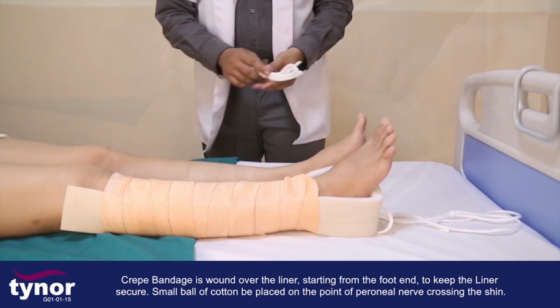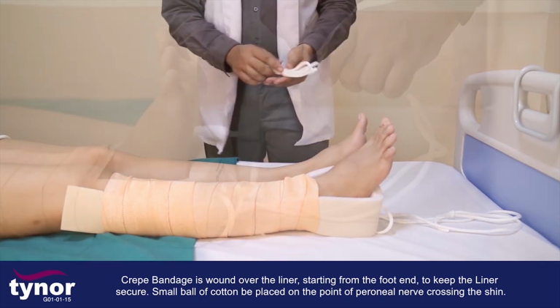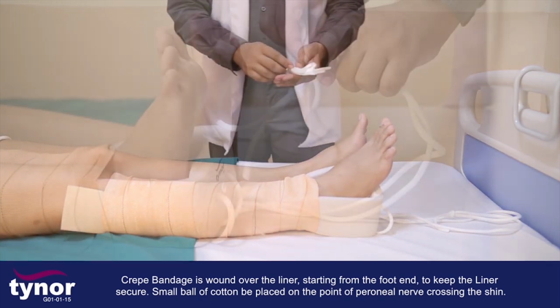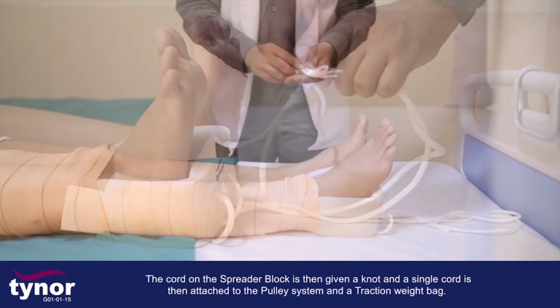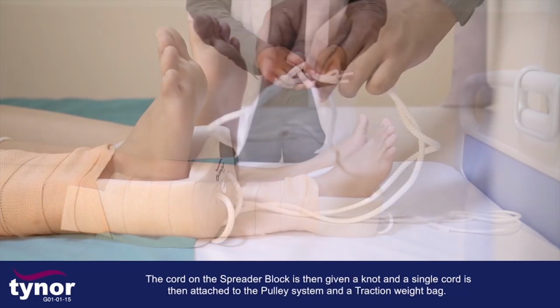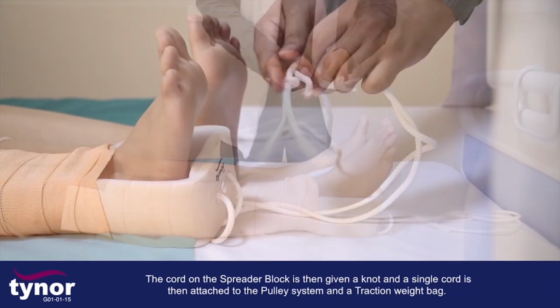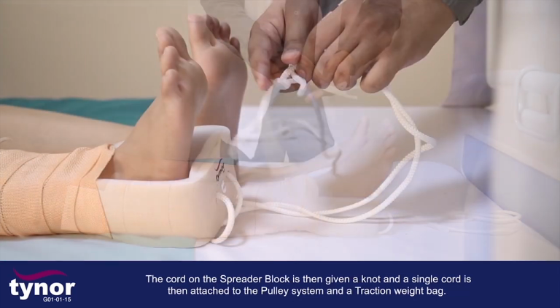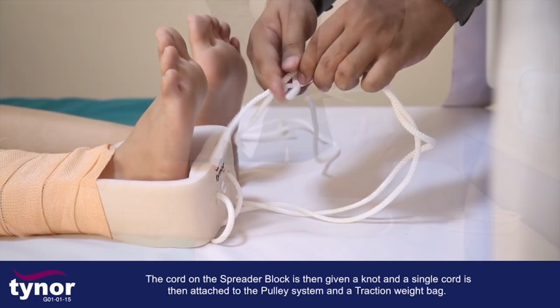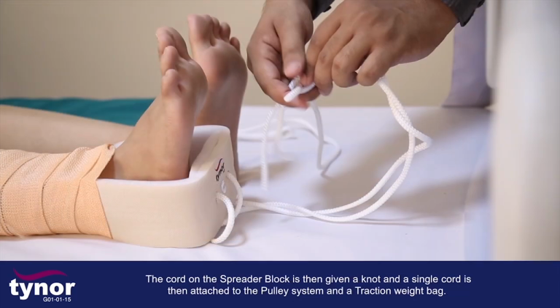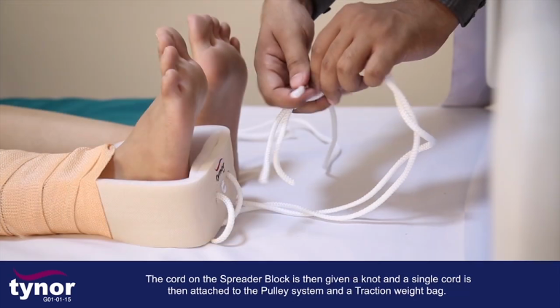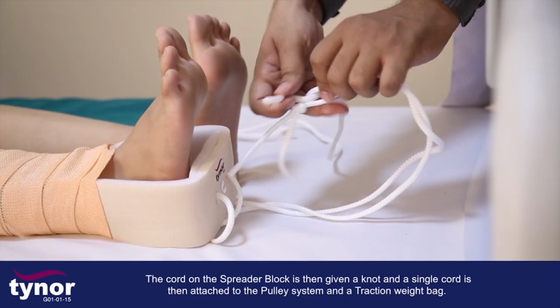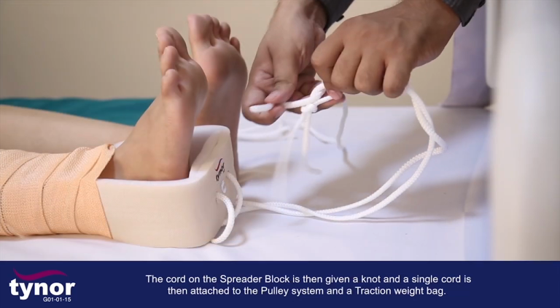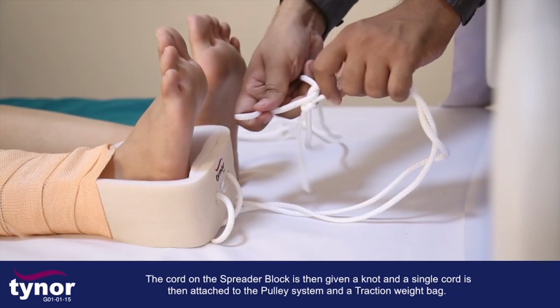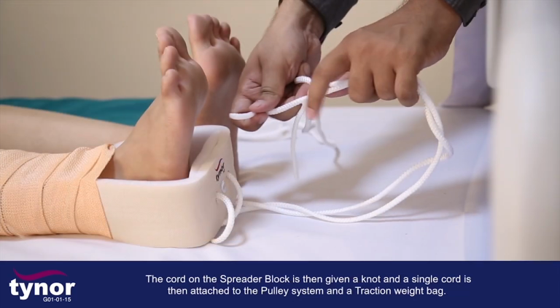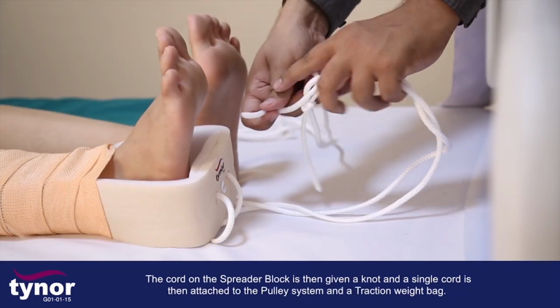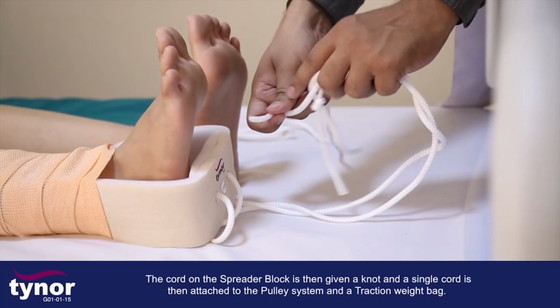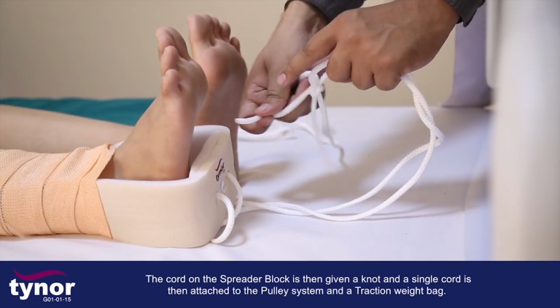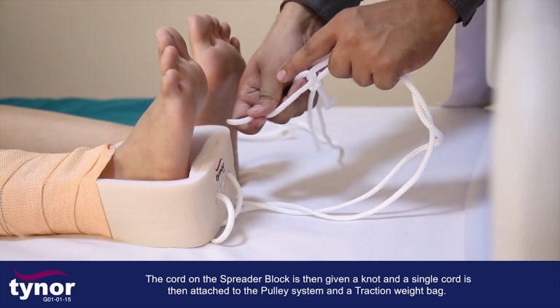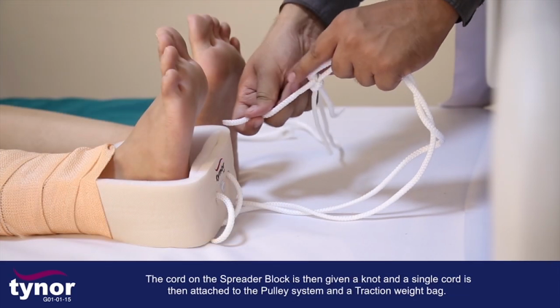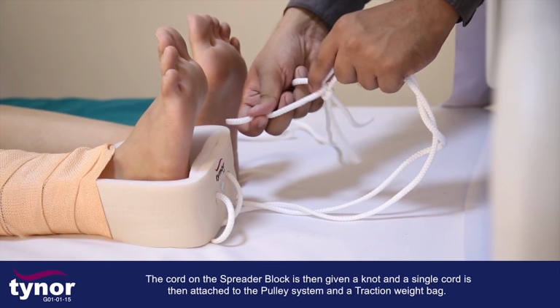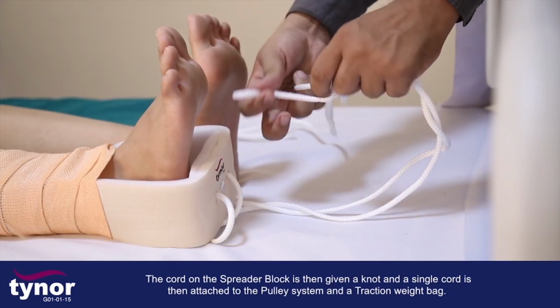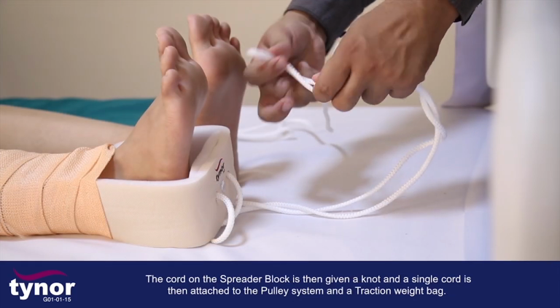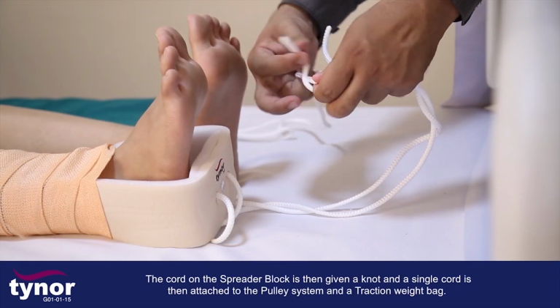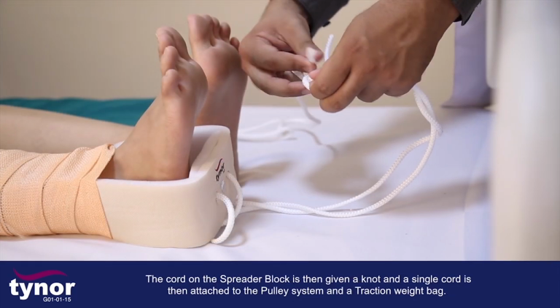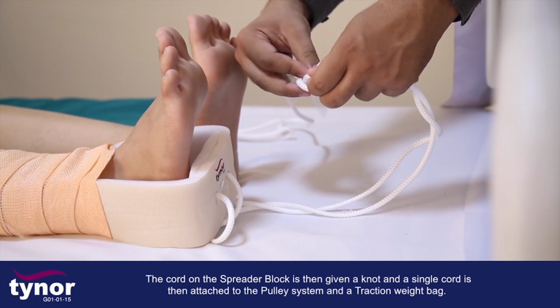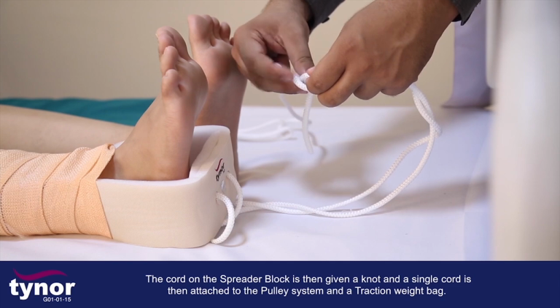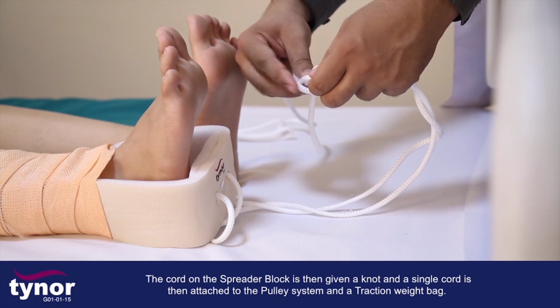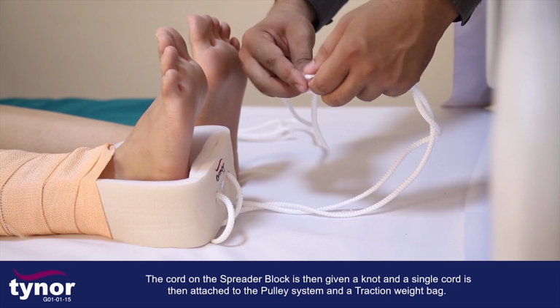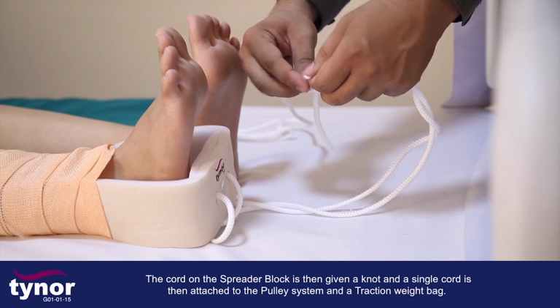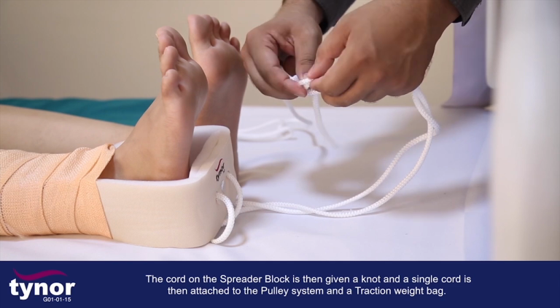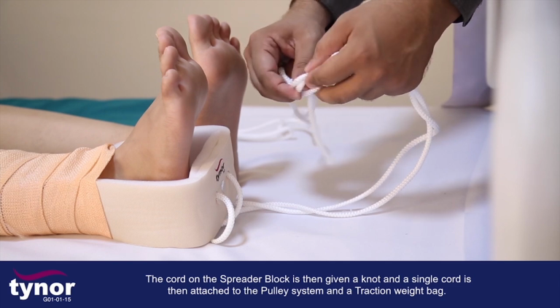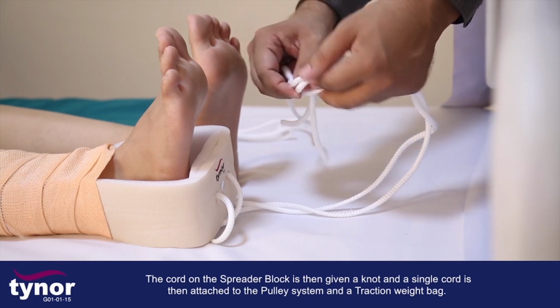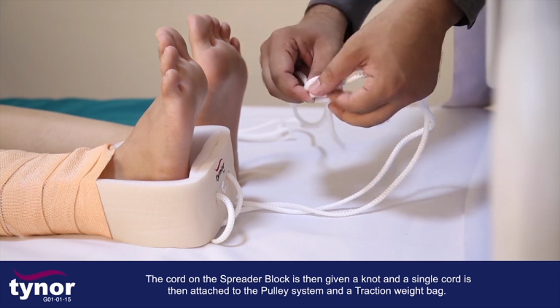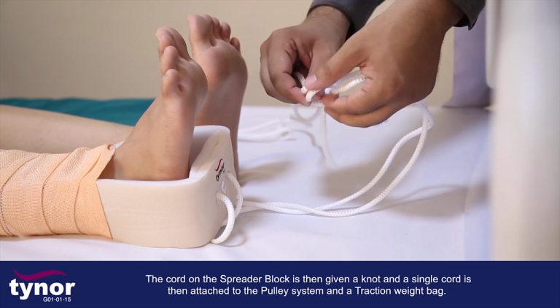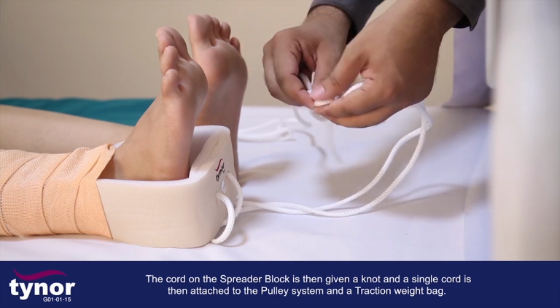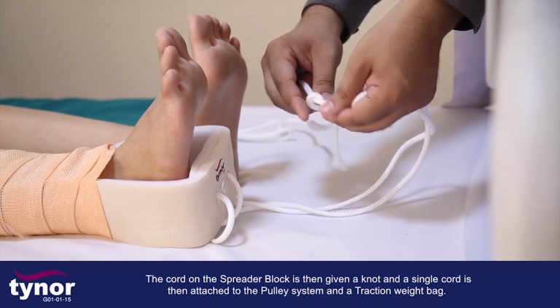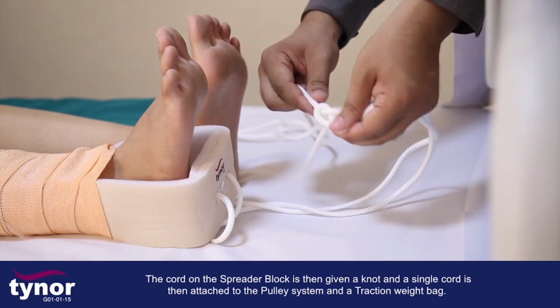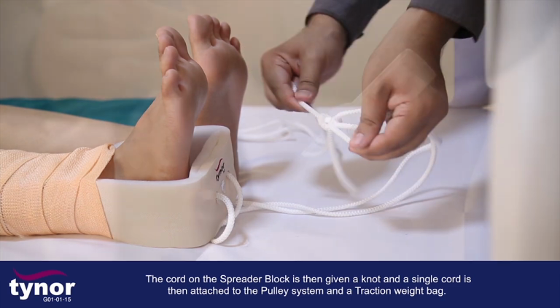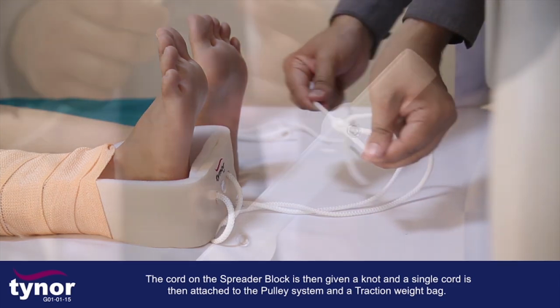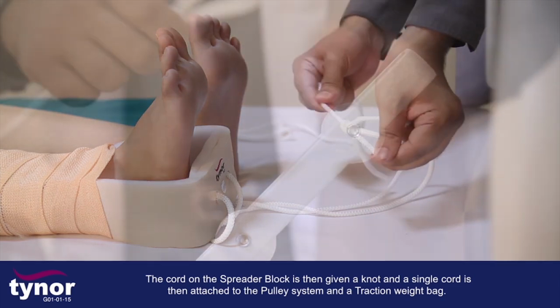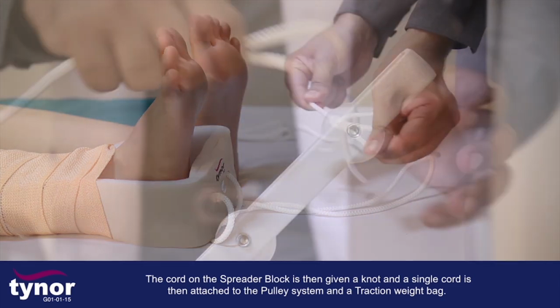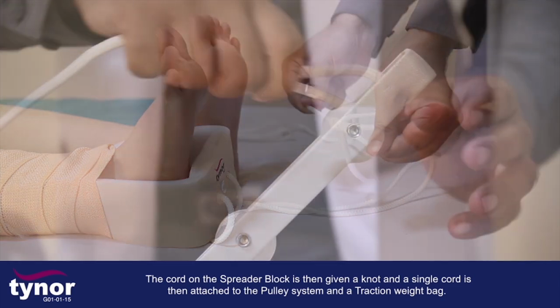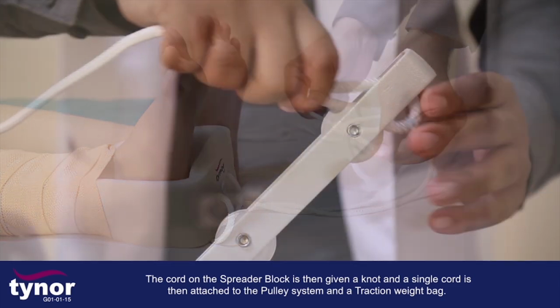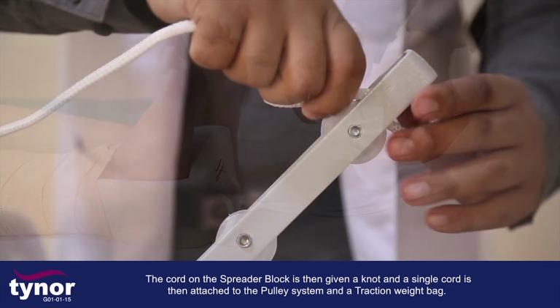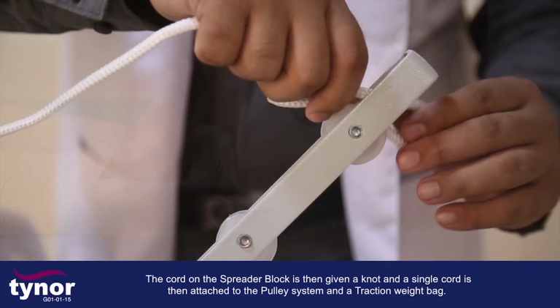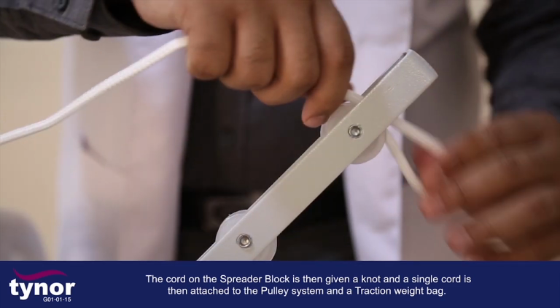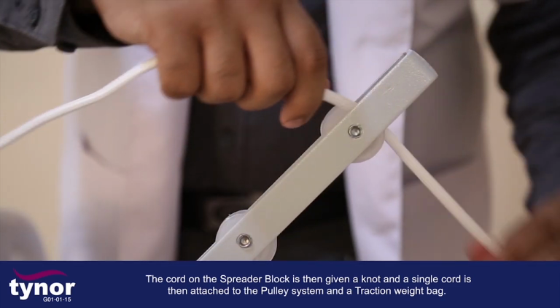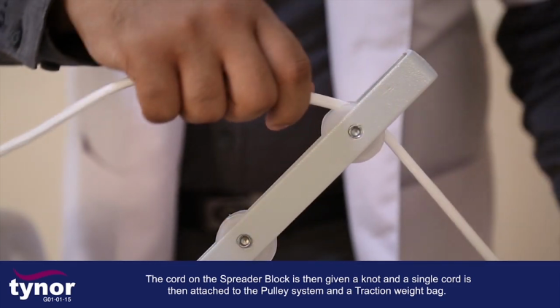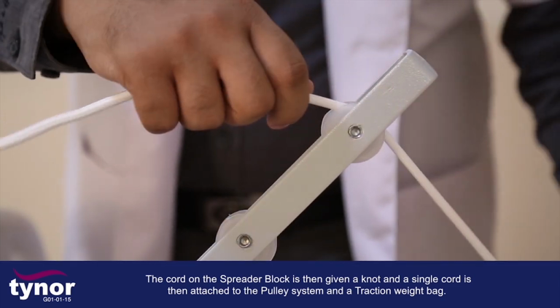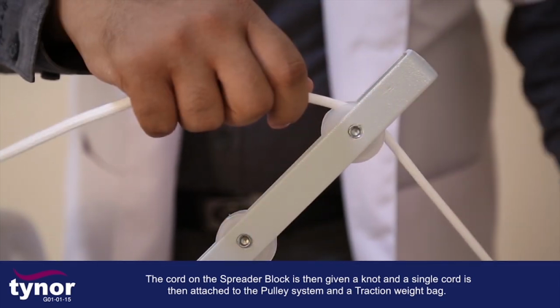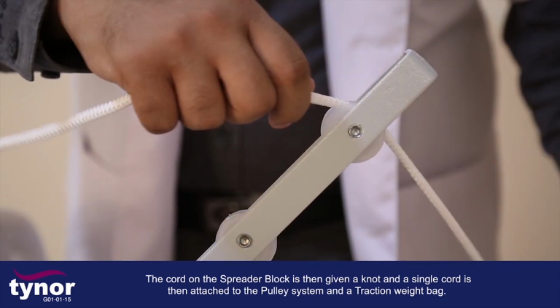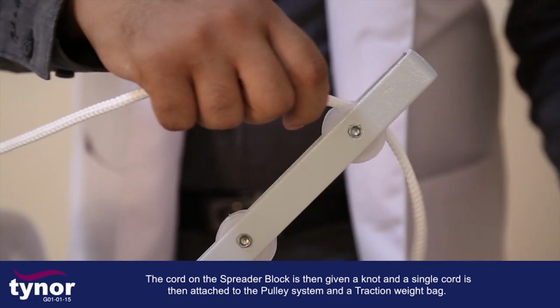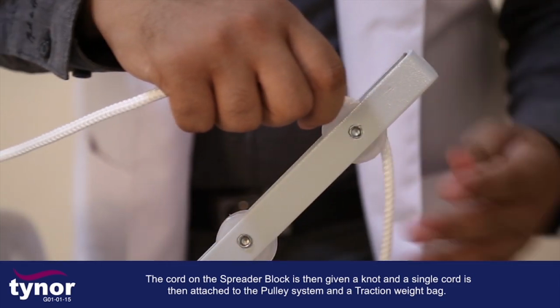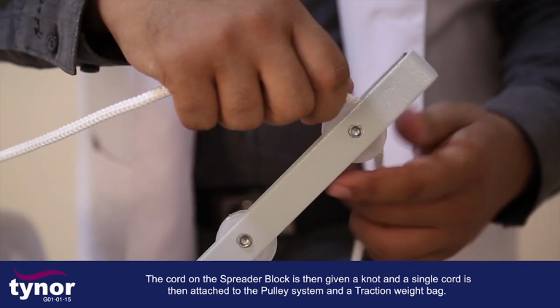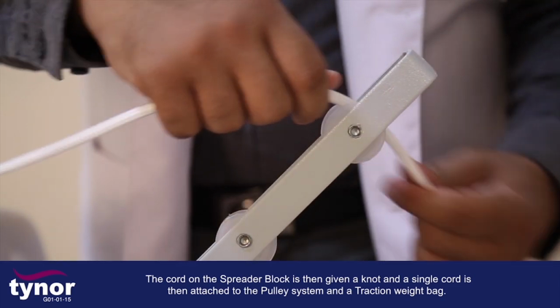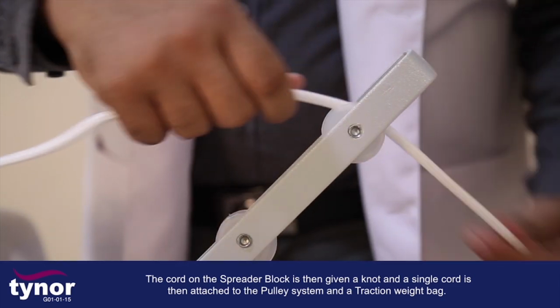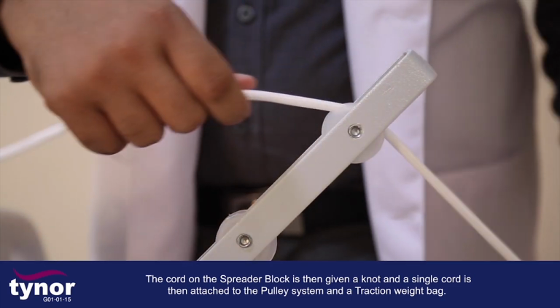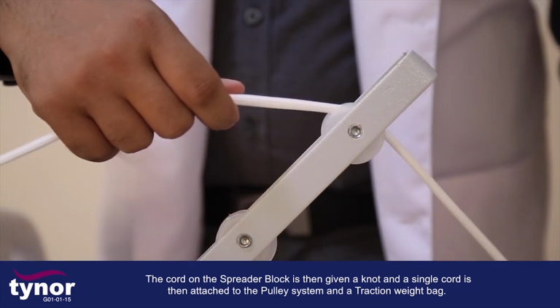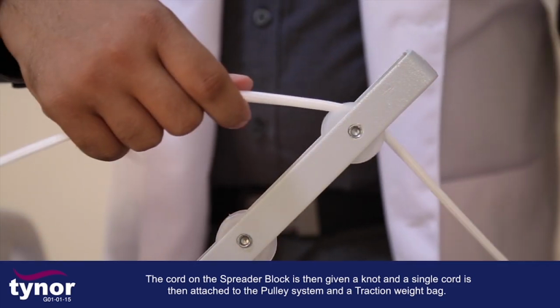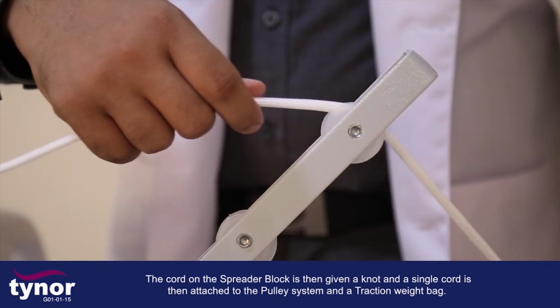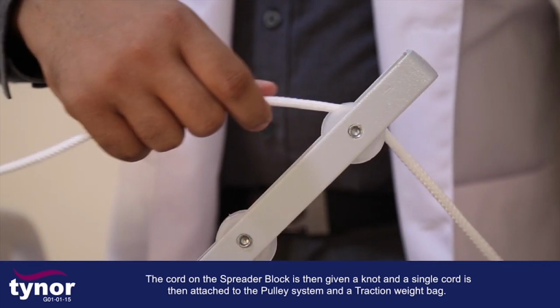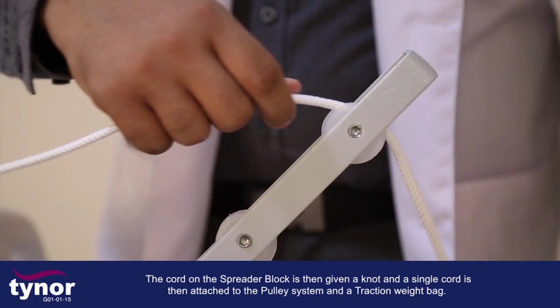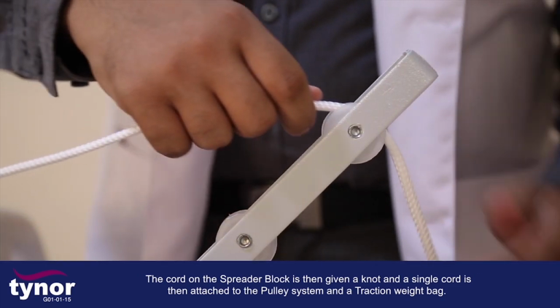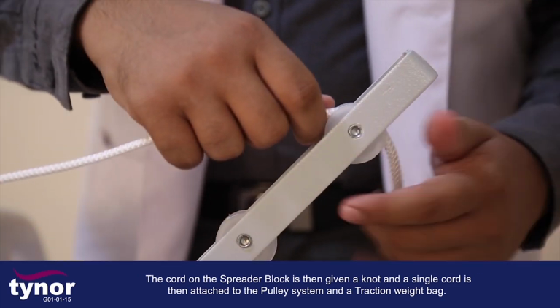The cord on the spreader block is then given a knot, and a single cord is then attached to the pulley system and a traction weight bag.